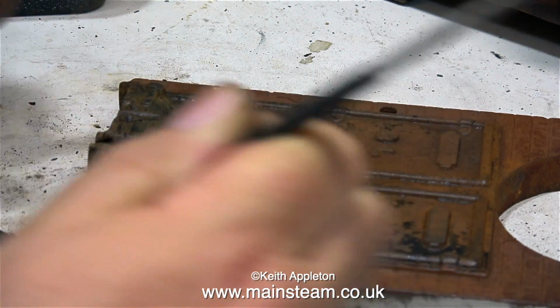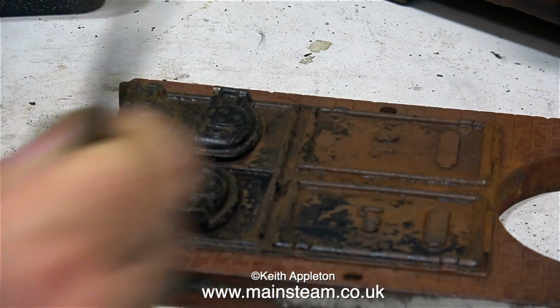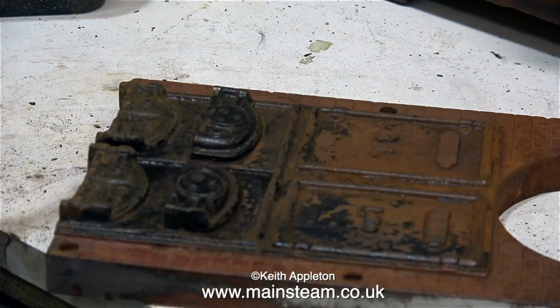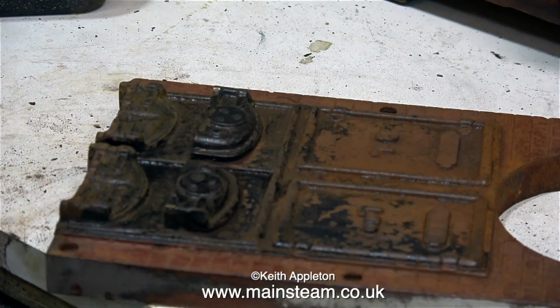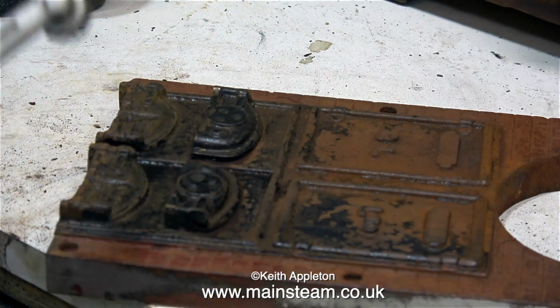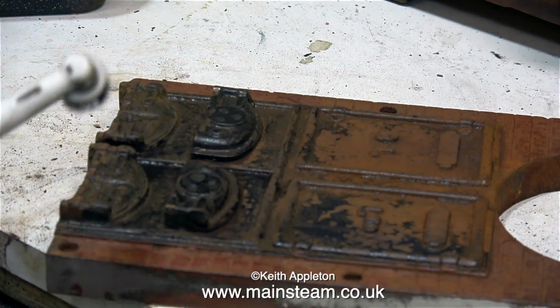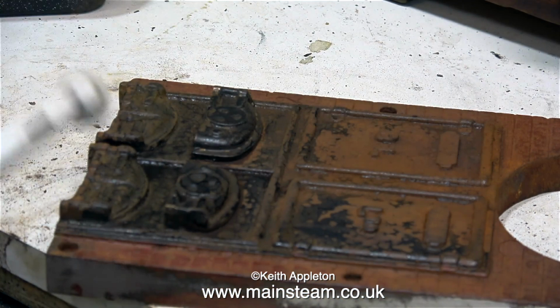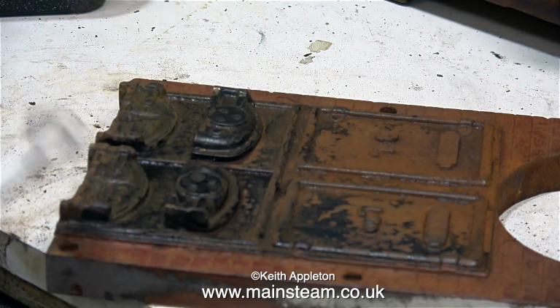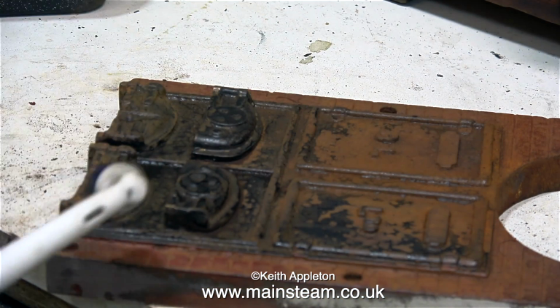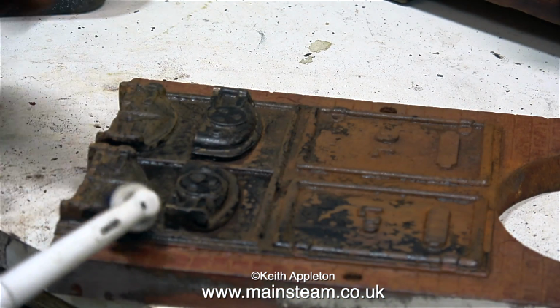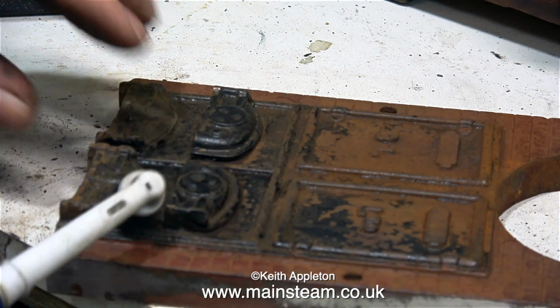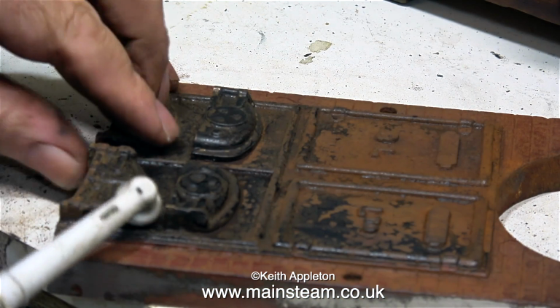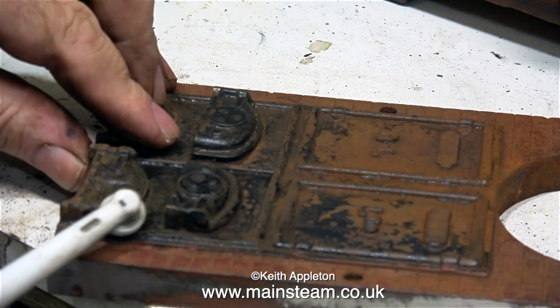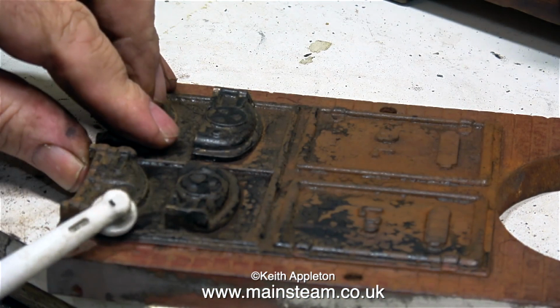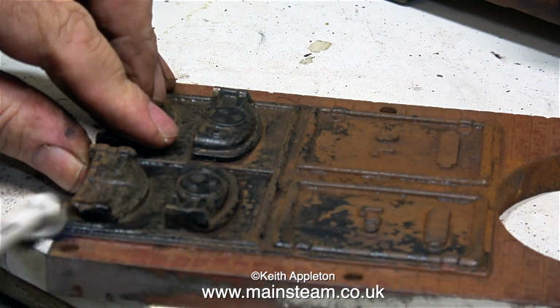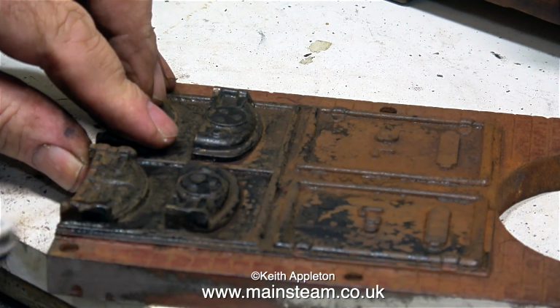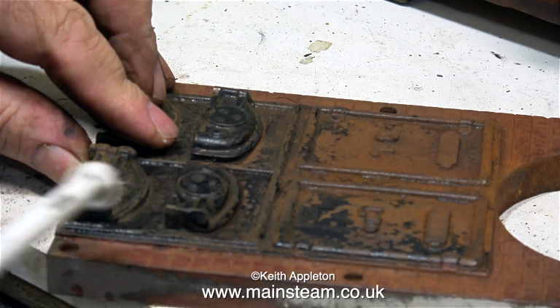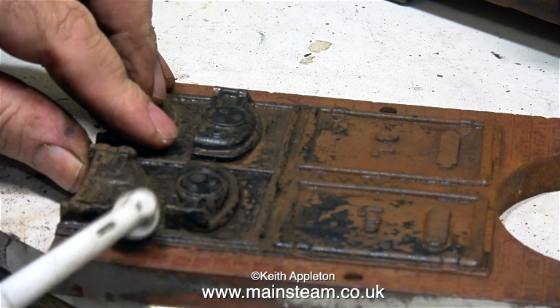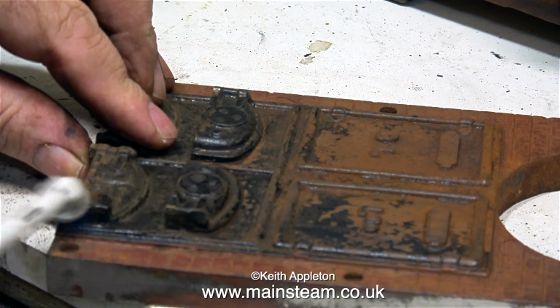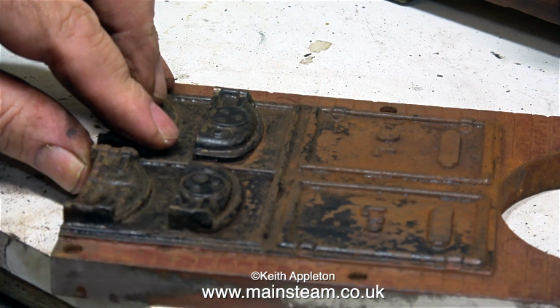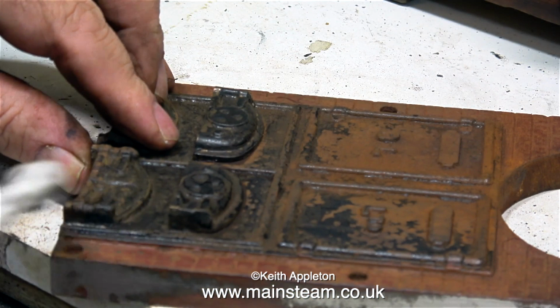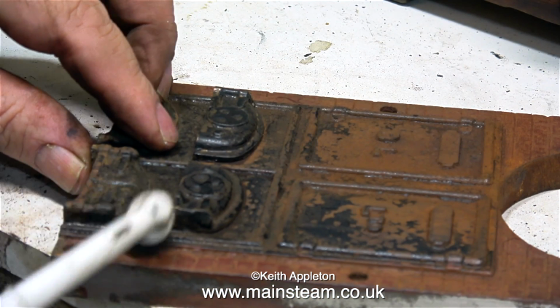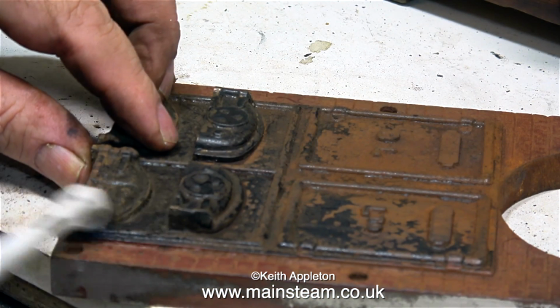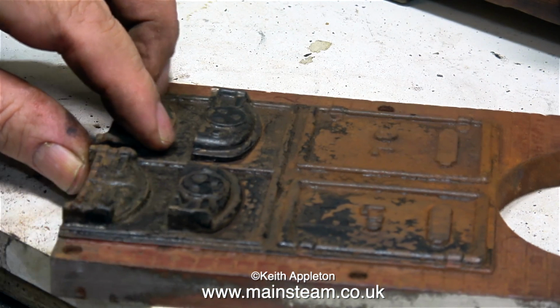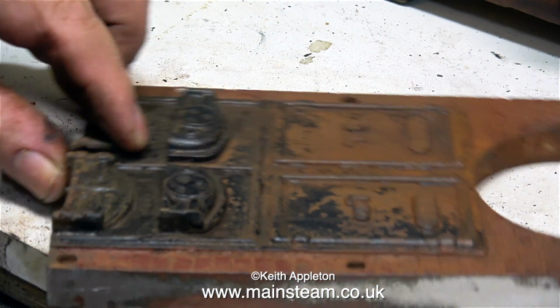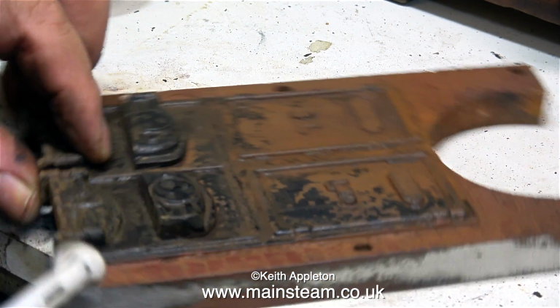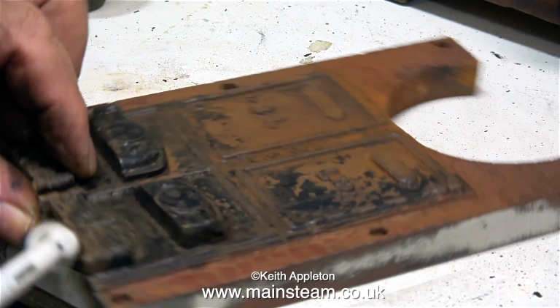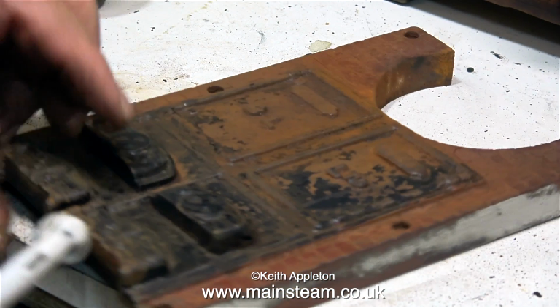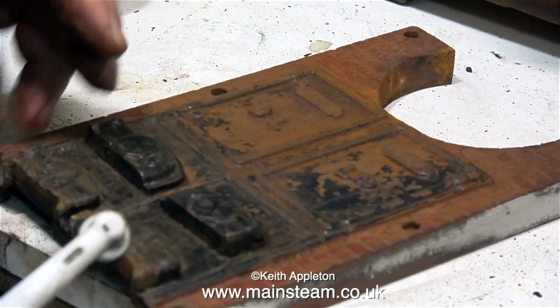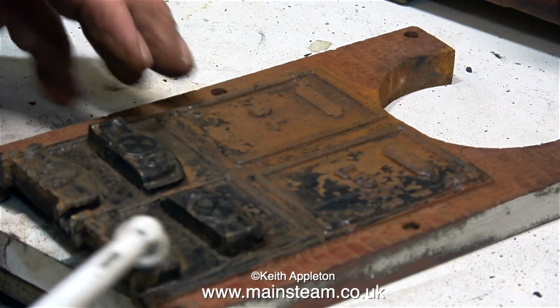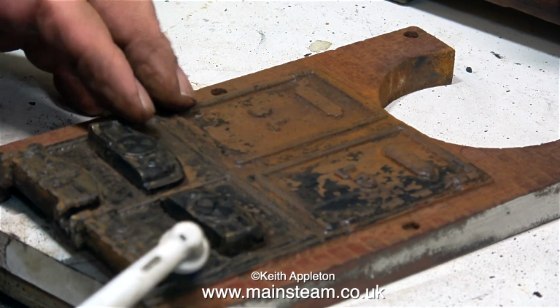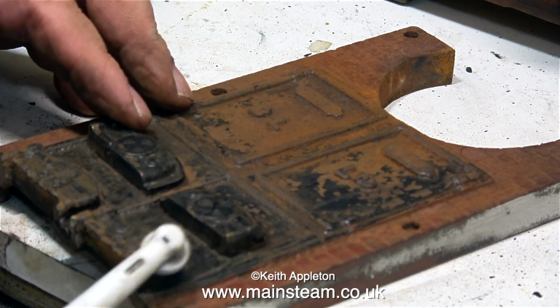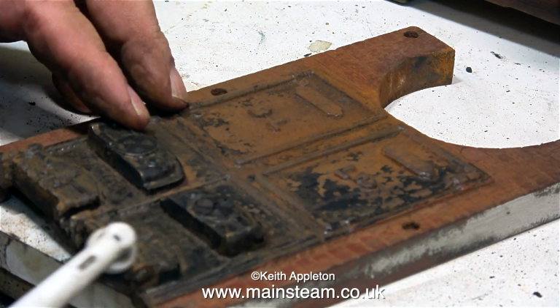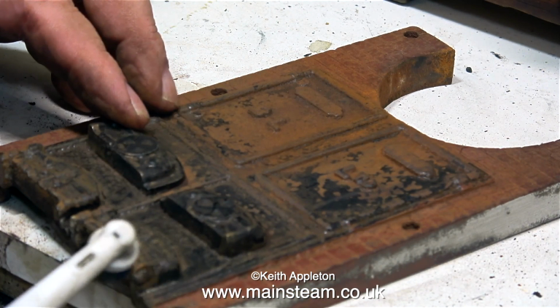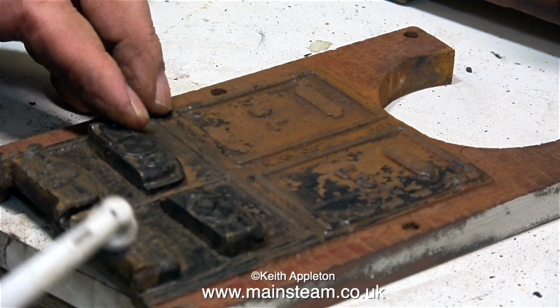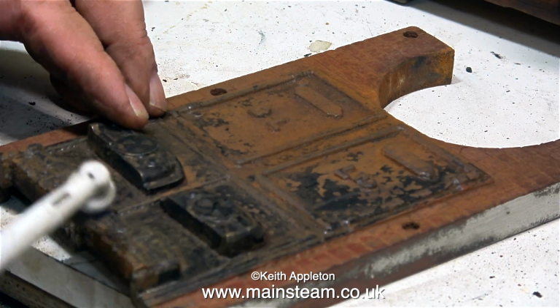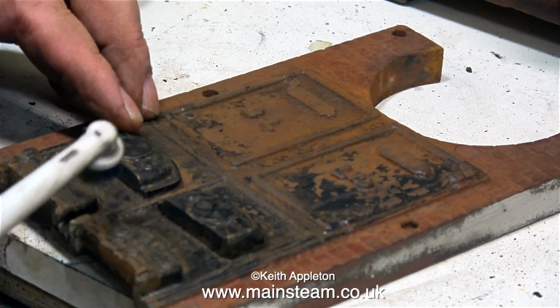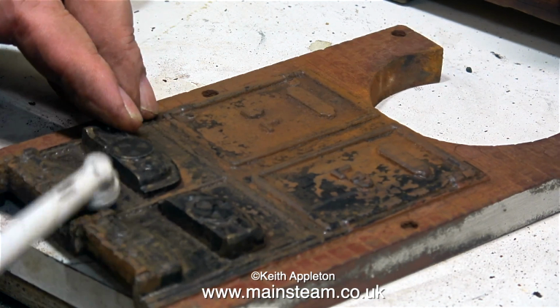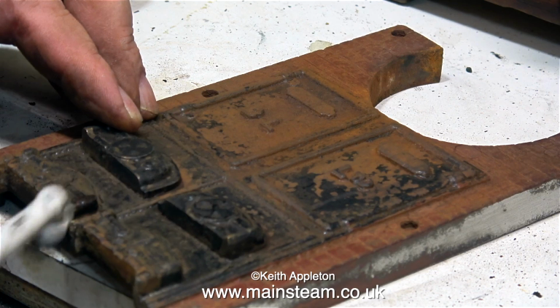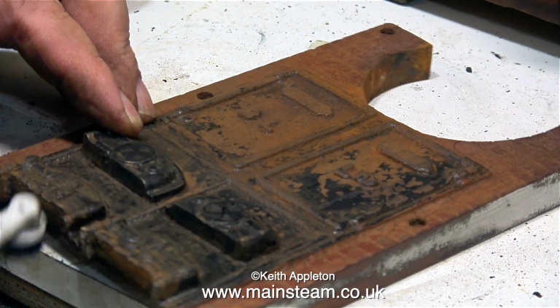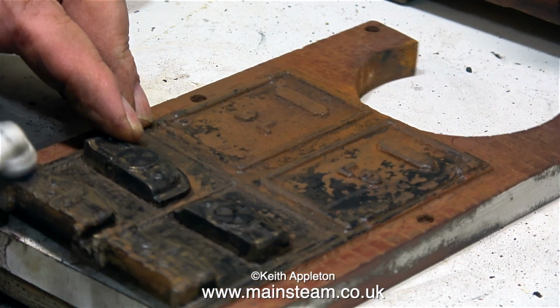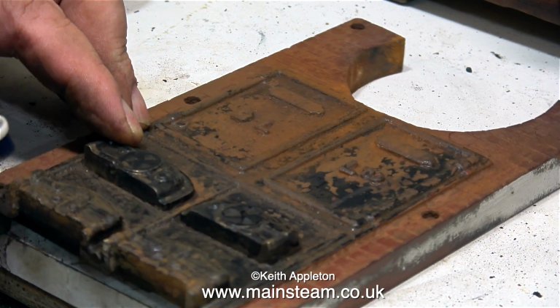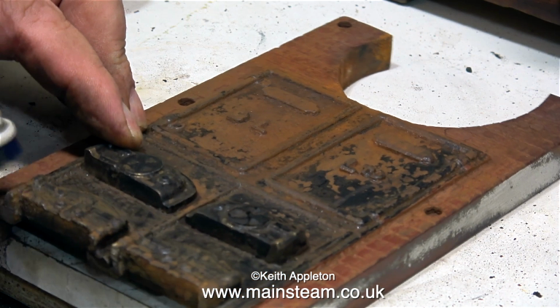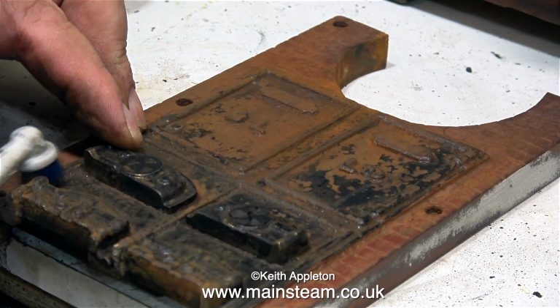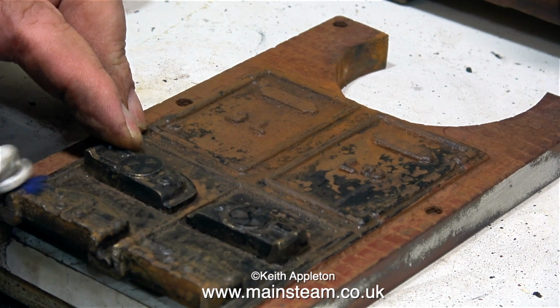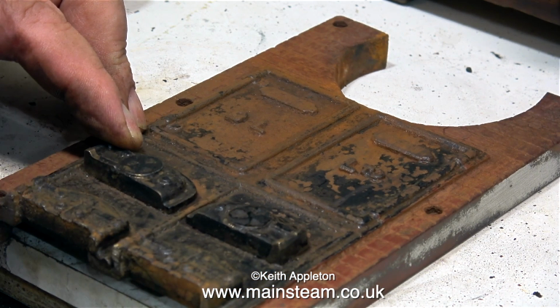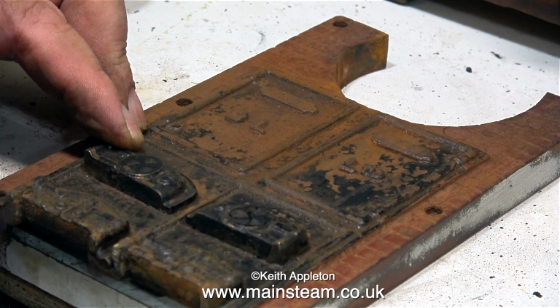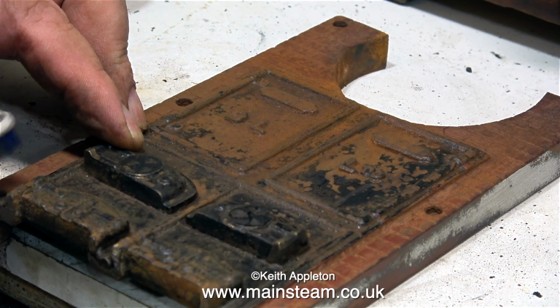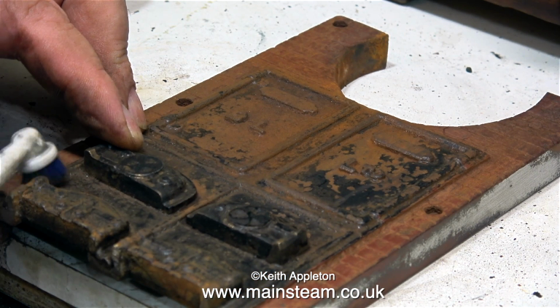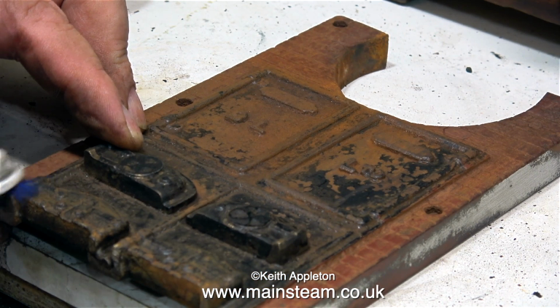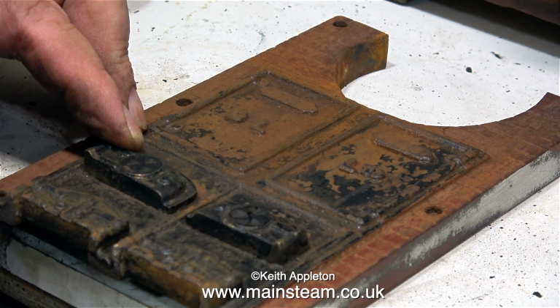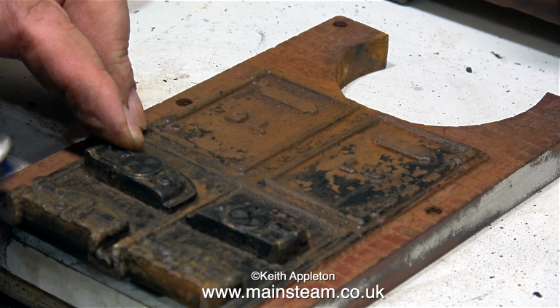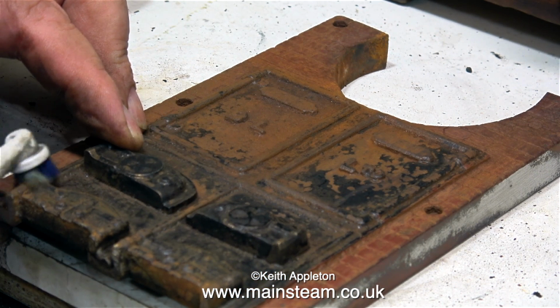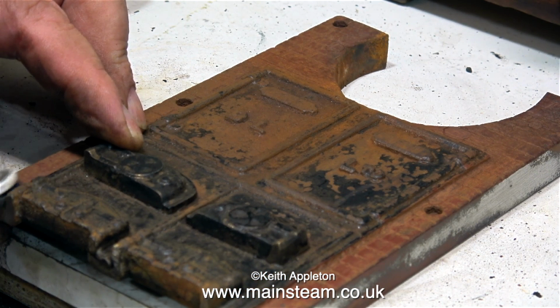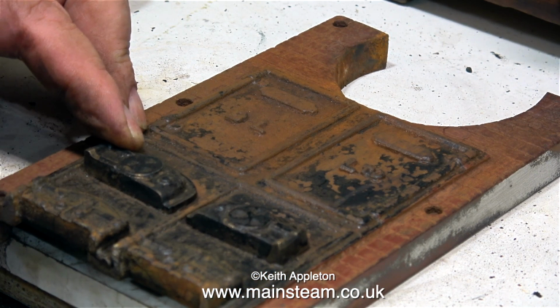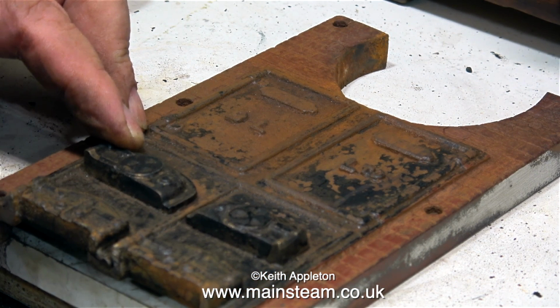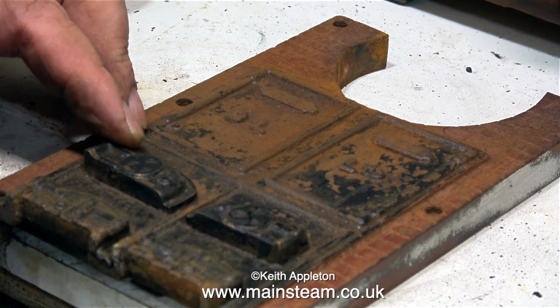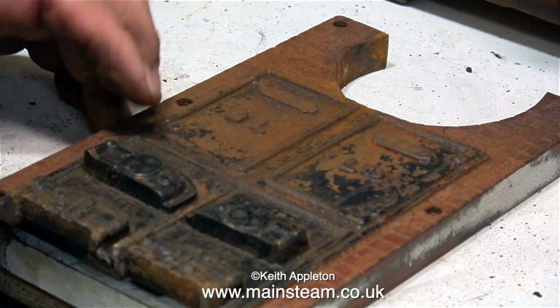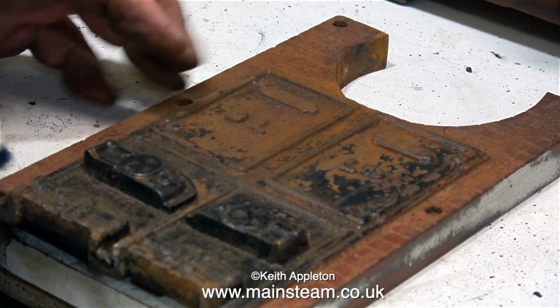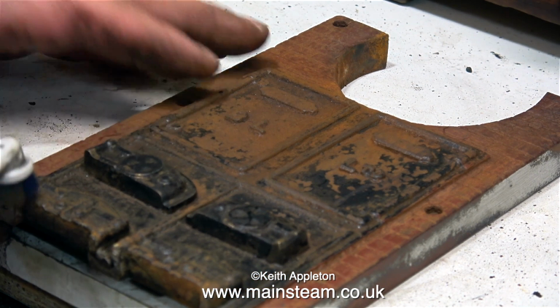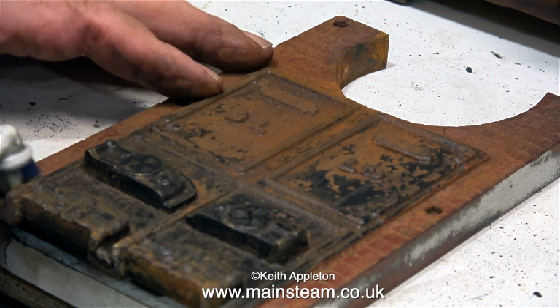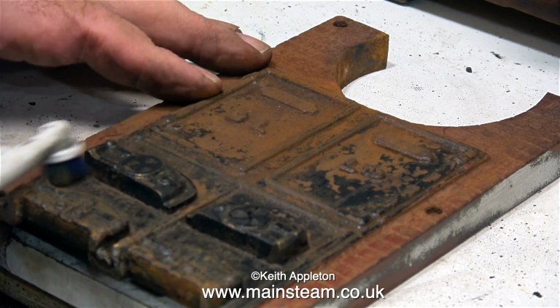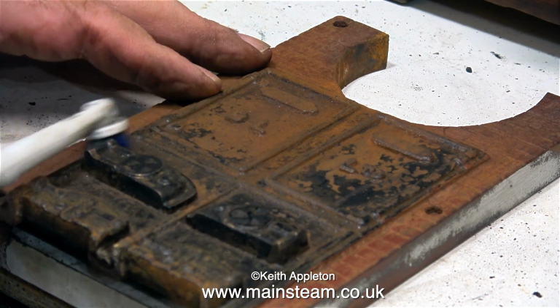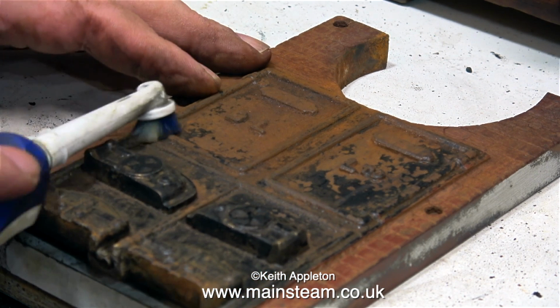This is a good clip — I accidentally left the toothbrush switched on sat on the soundboard, so it's a bit like being at the dentist.